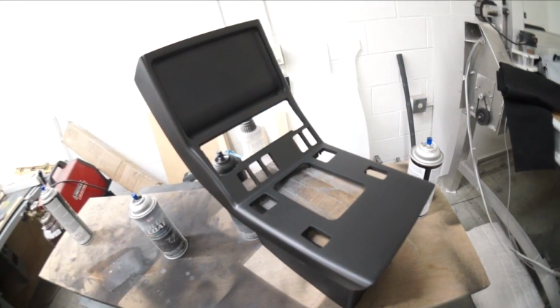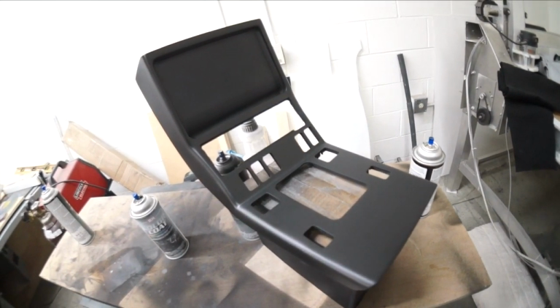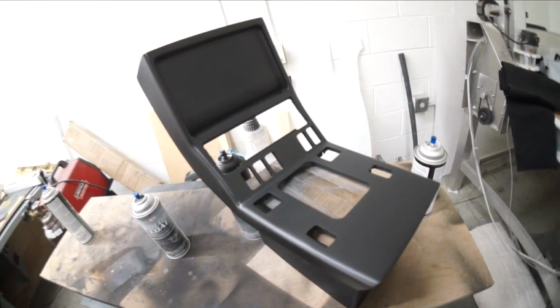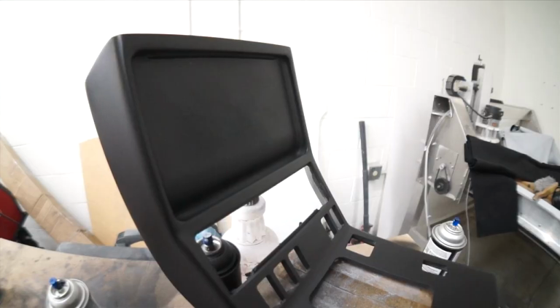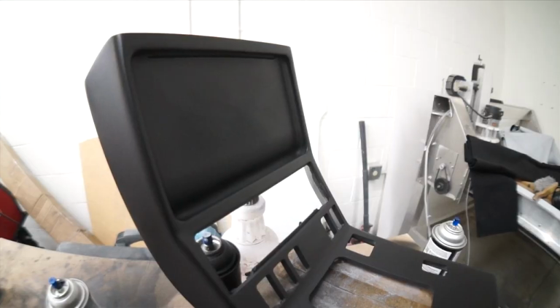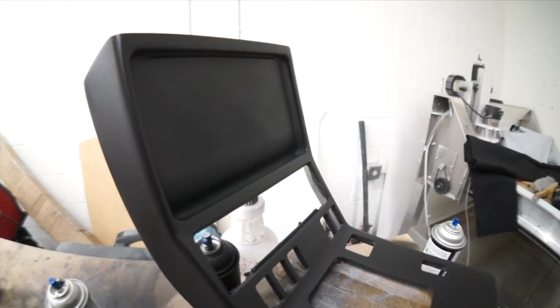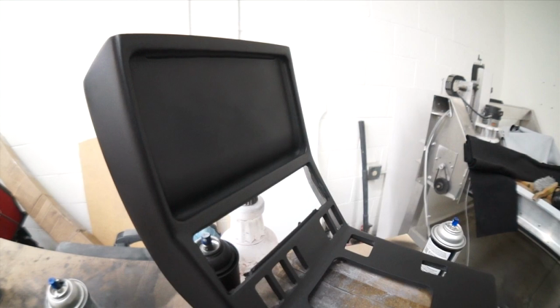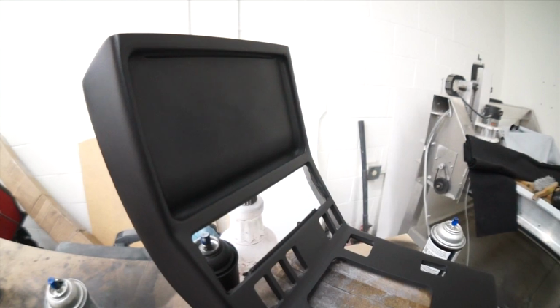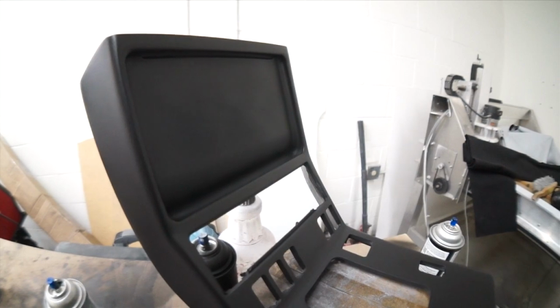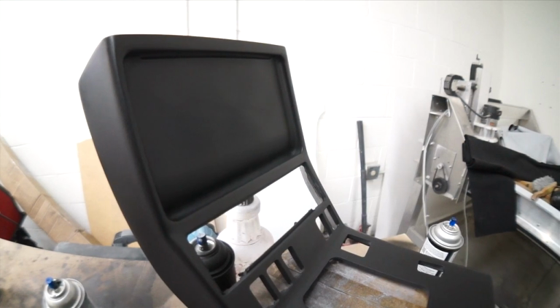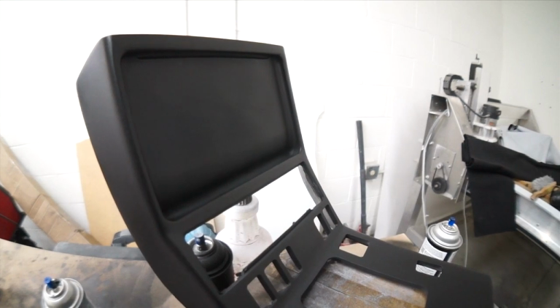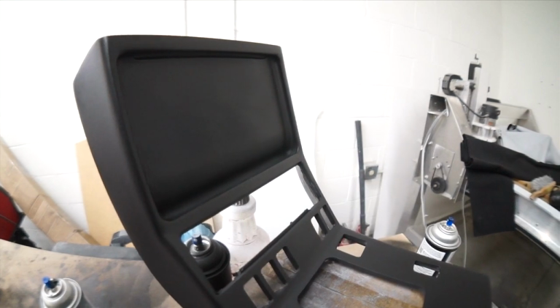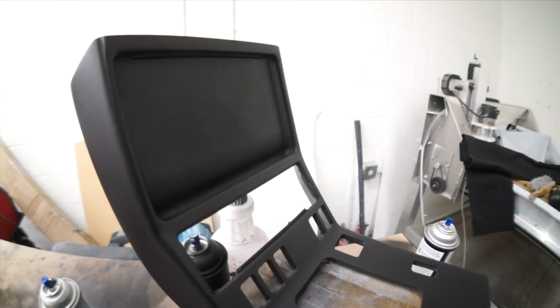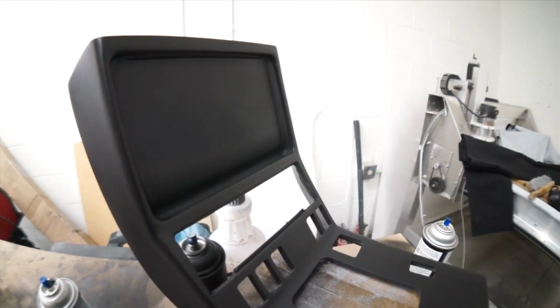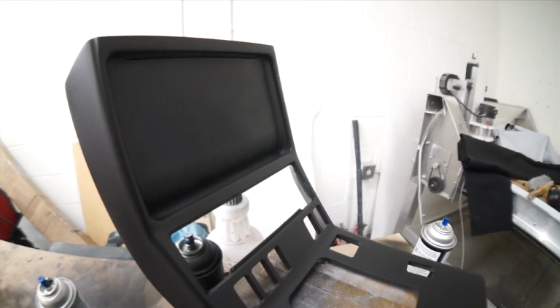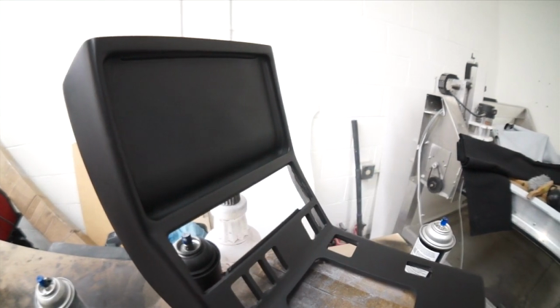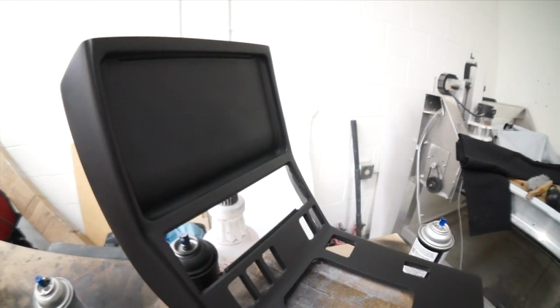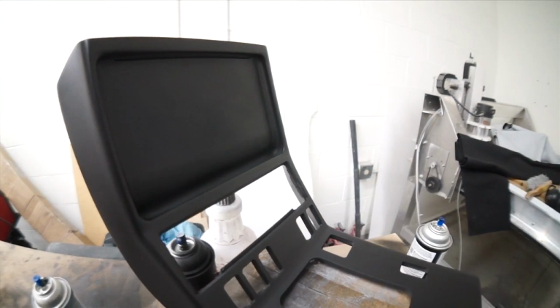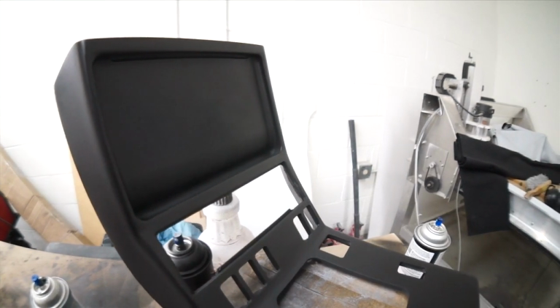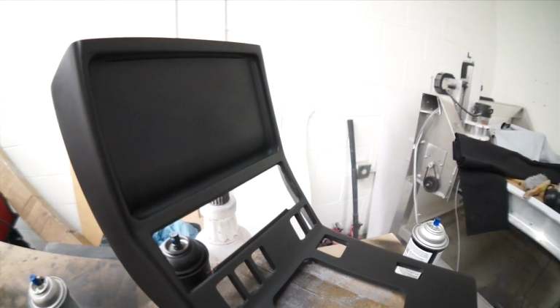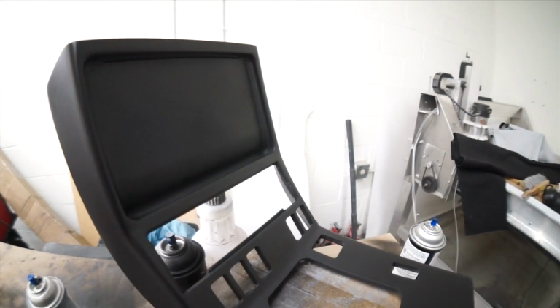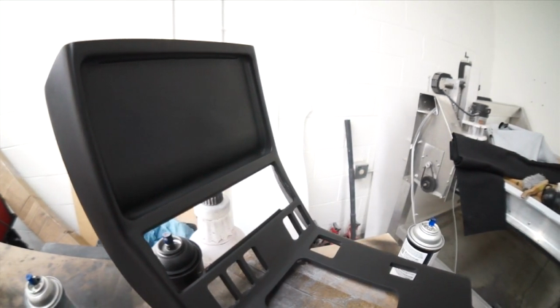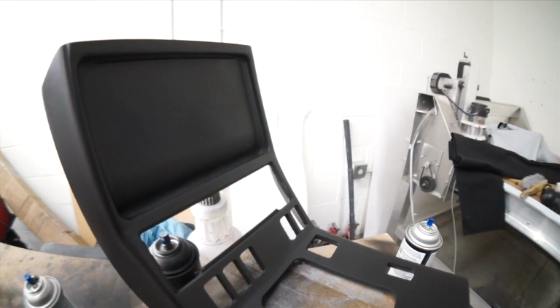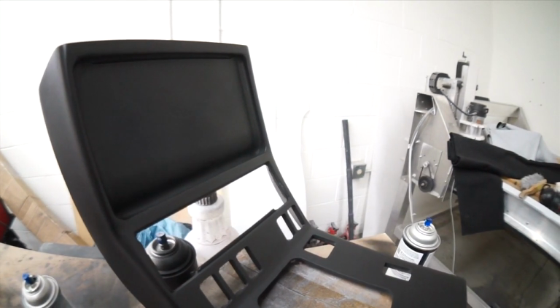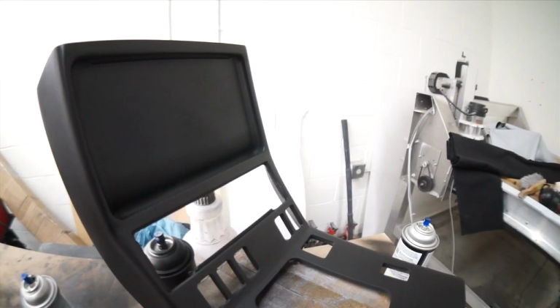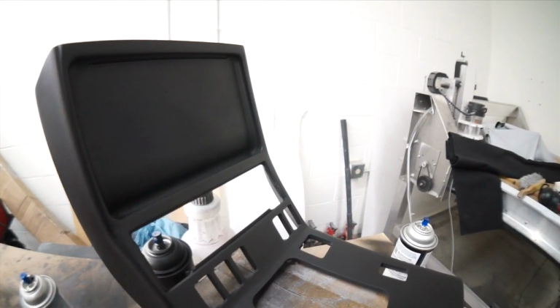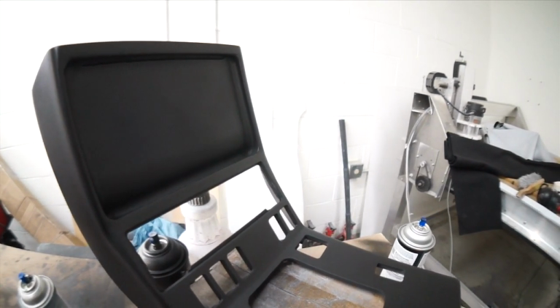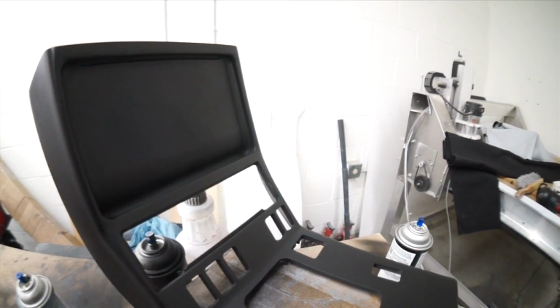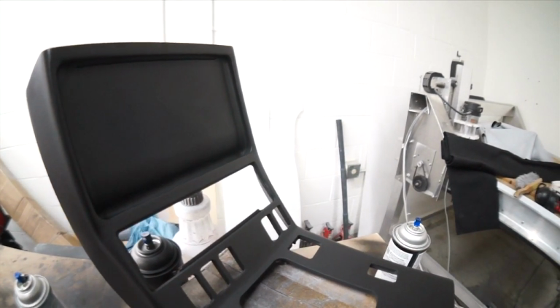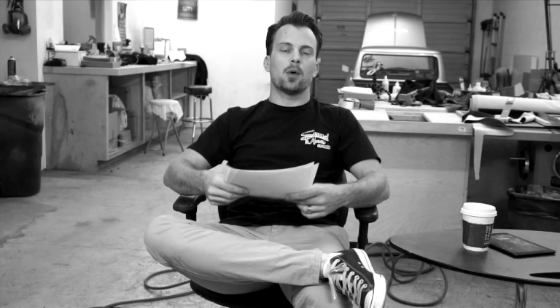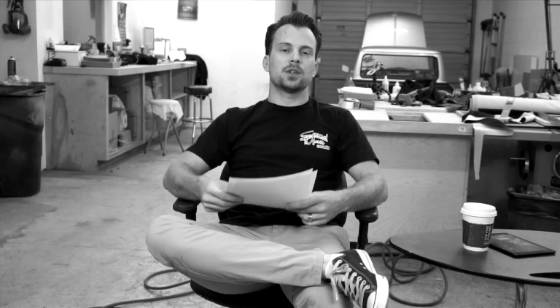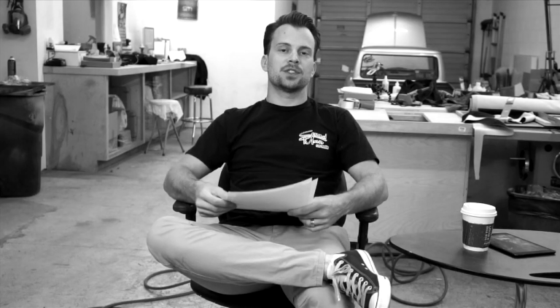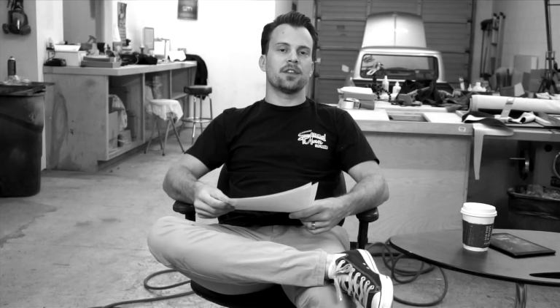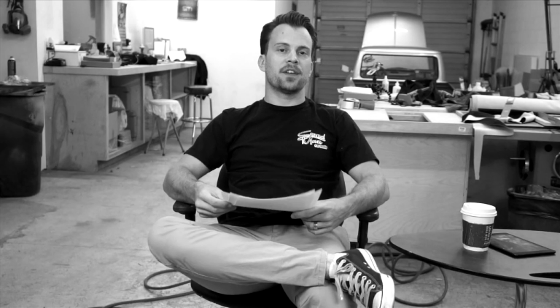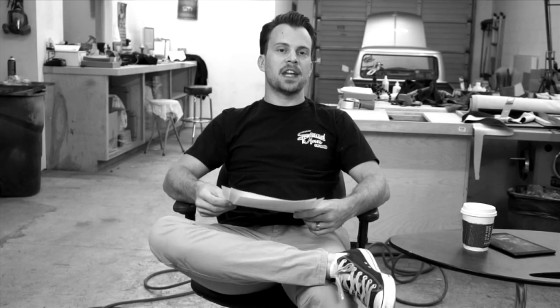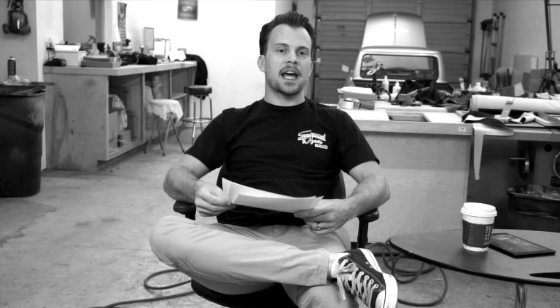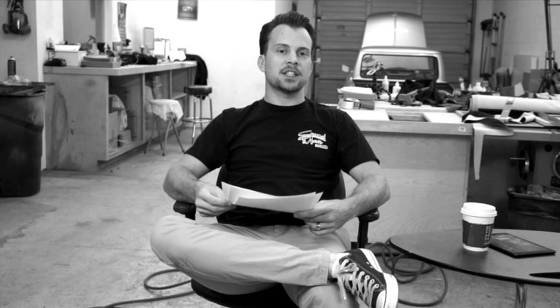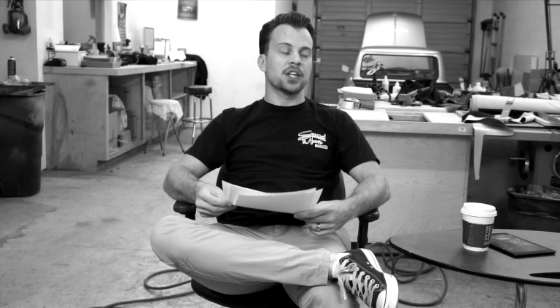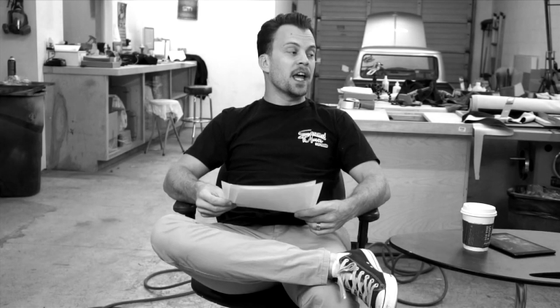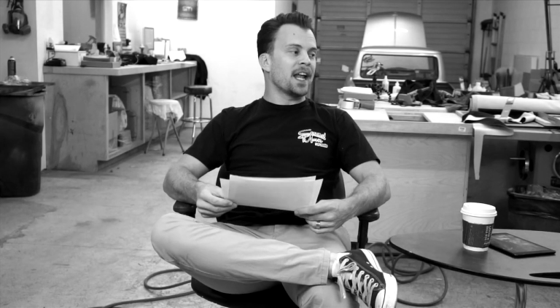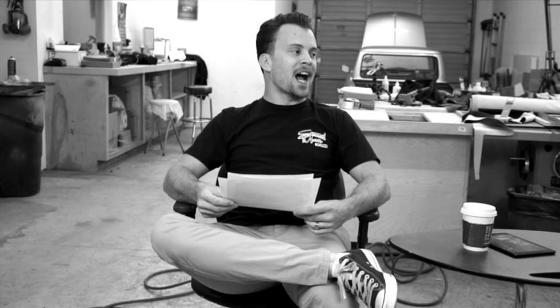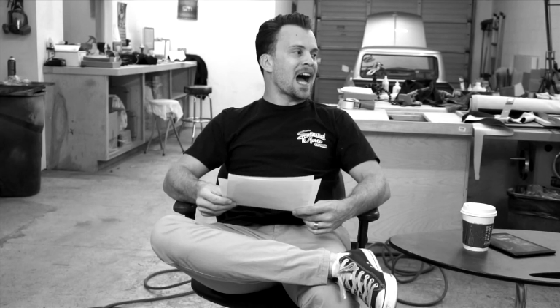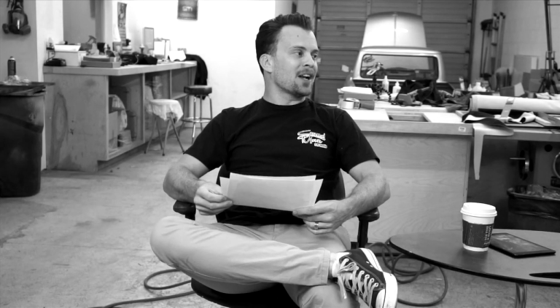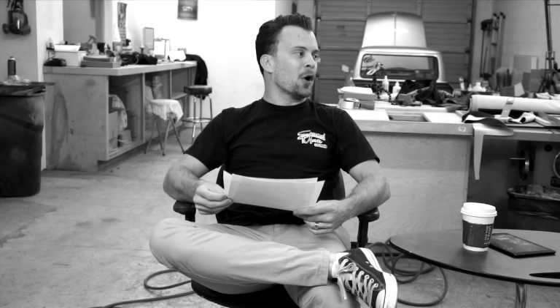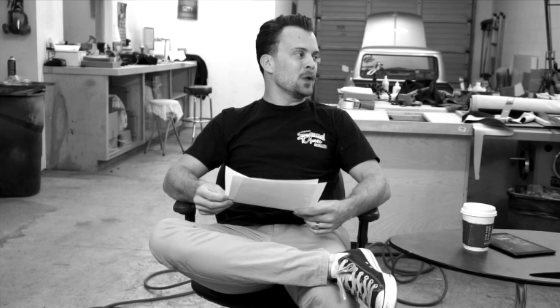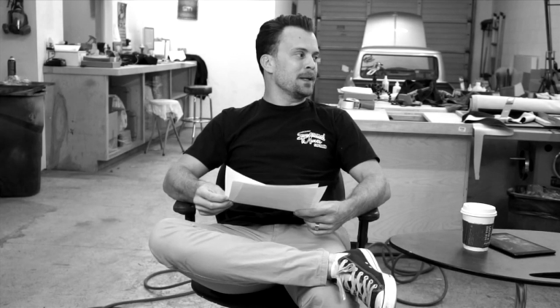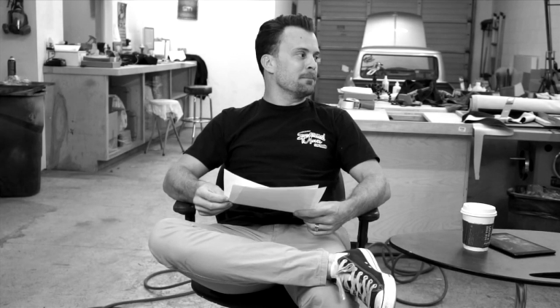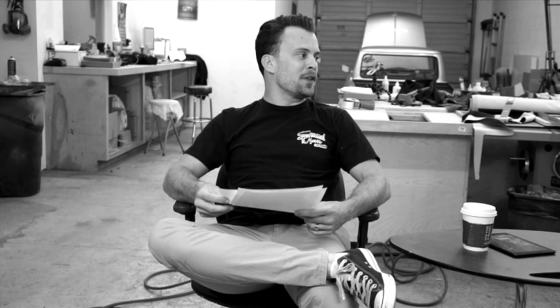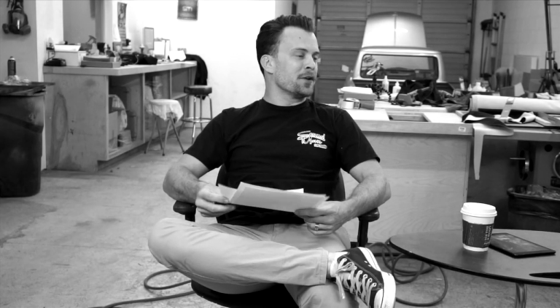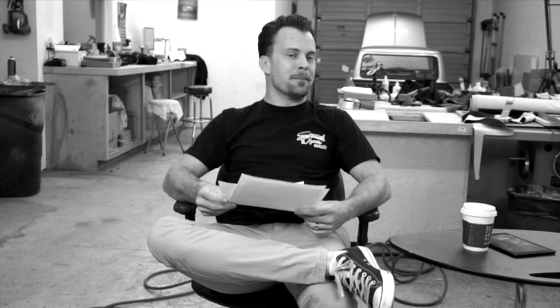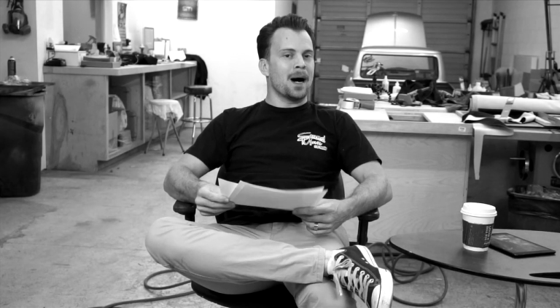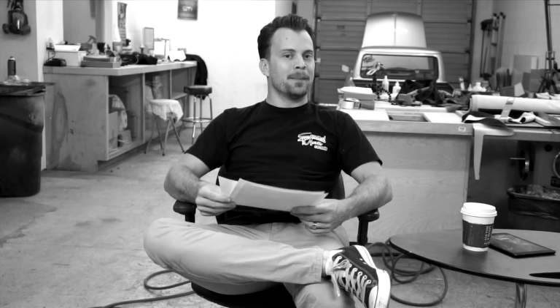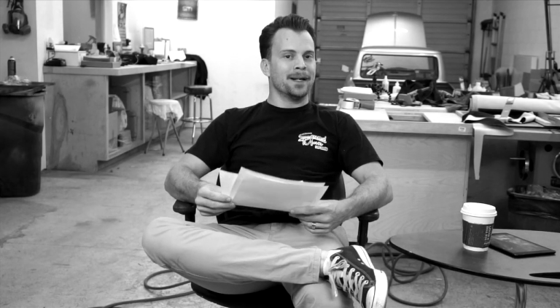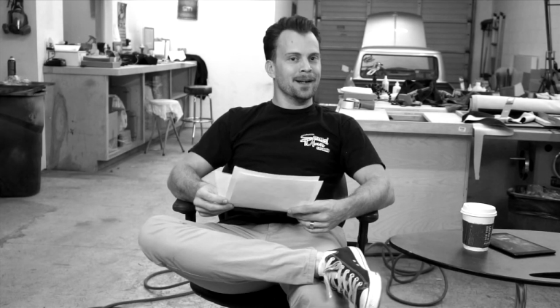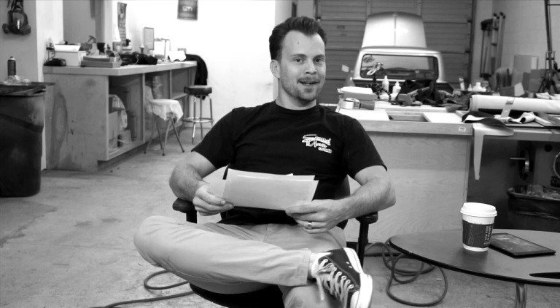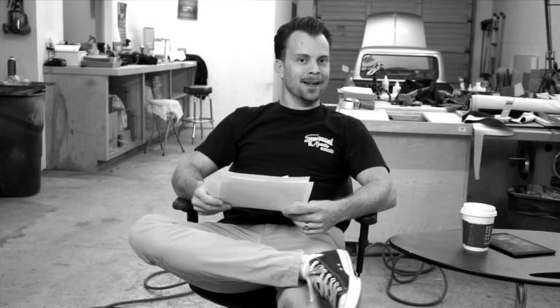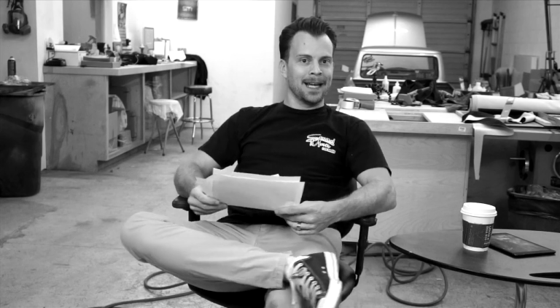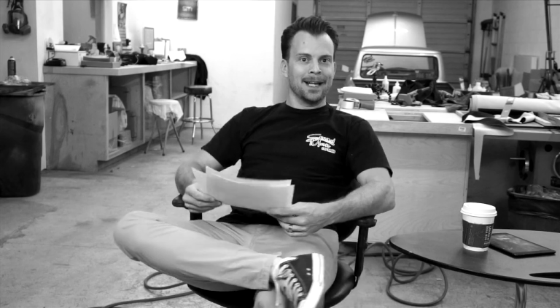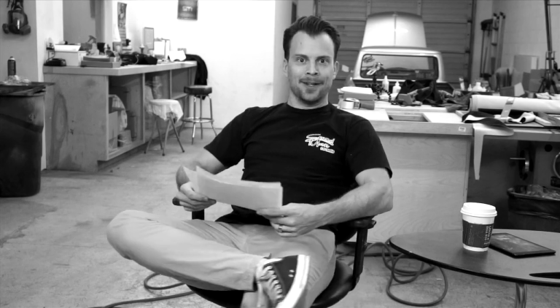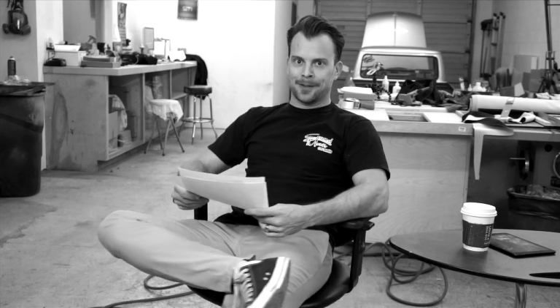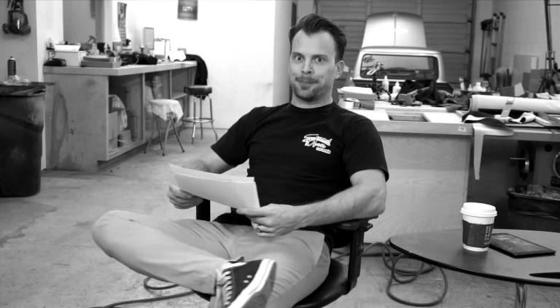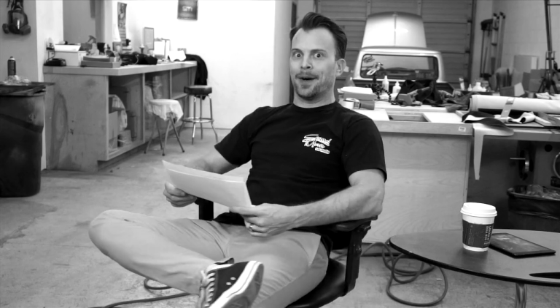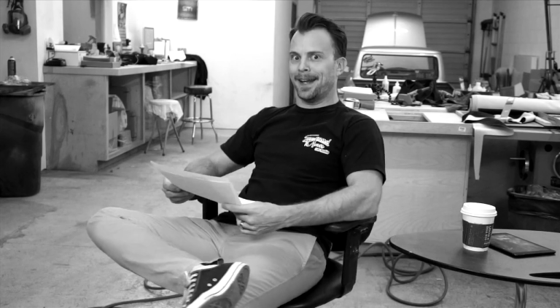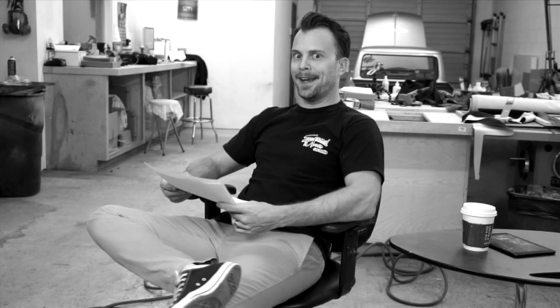I chose to paint this panel satin black to match the upper portion of the dash and holy mother of mama it looks pretty.